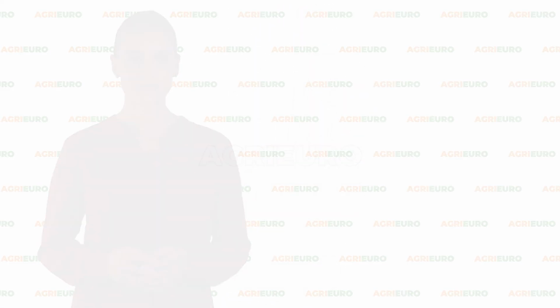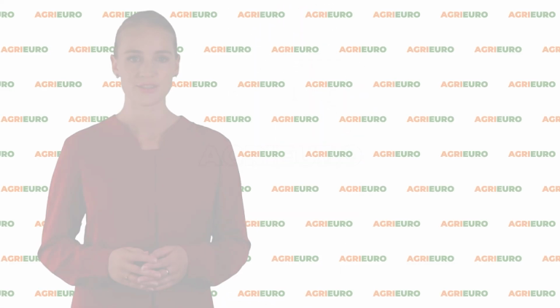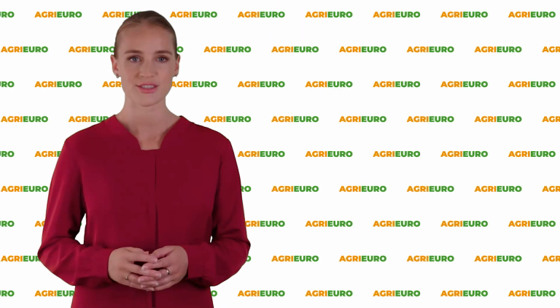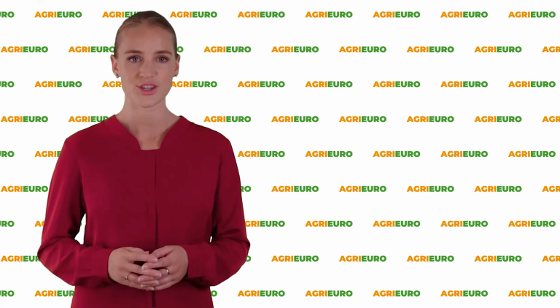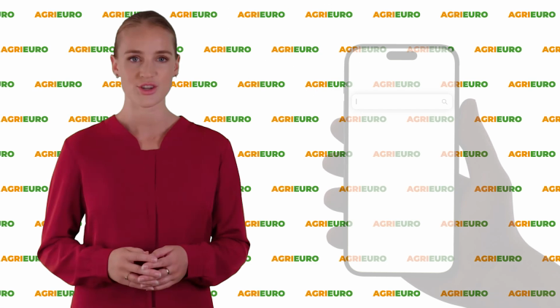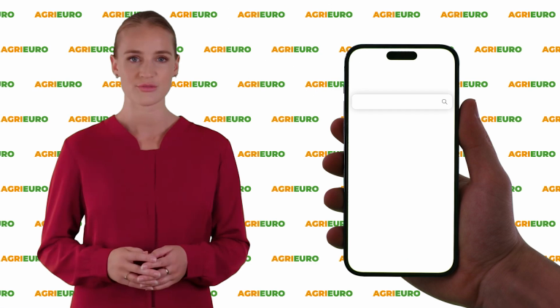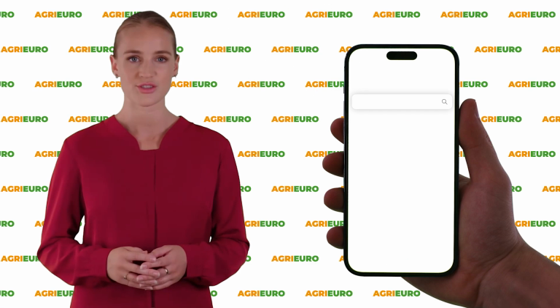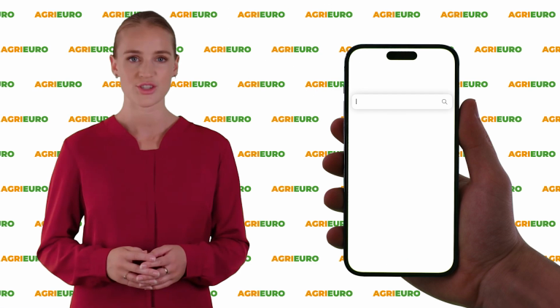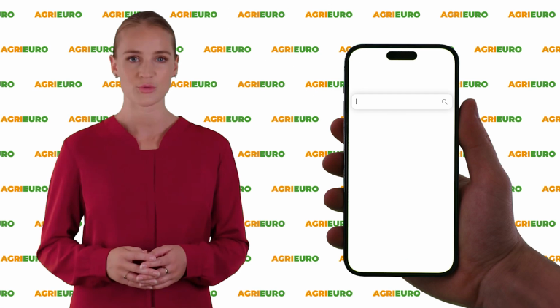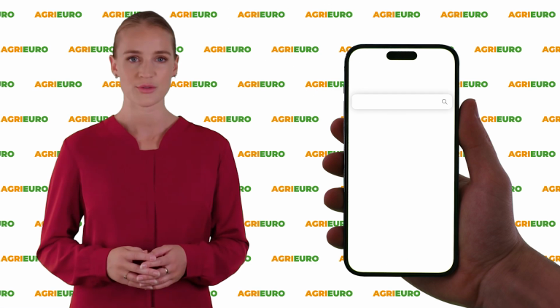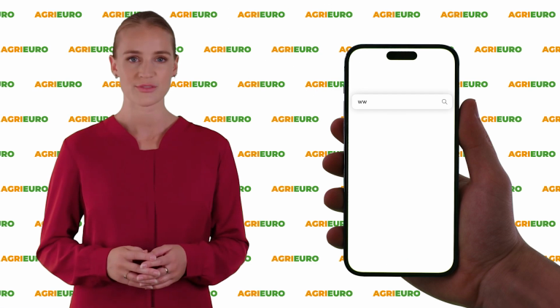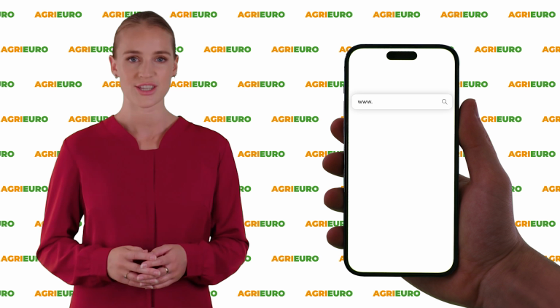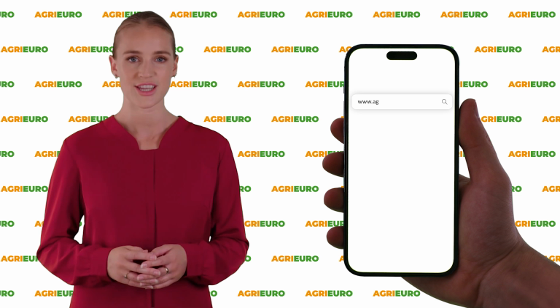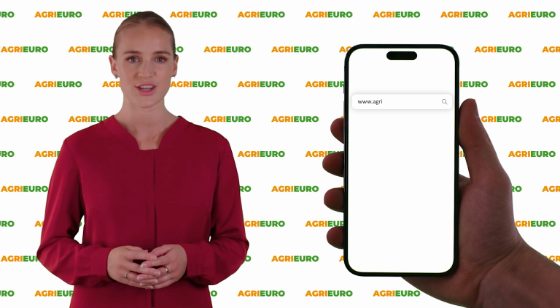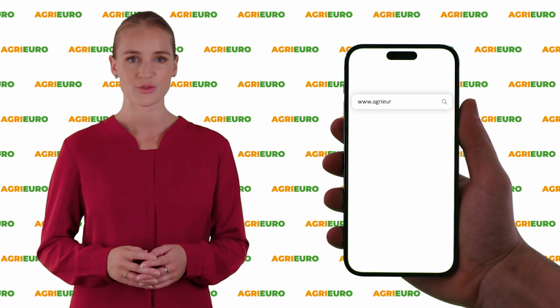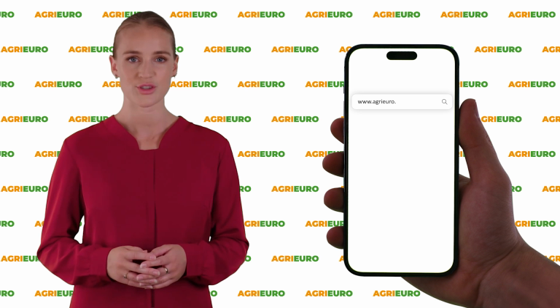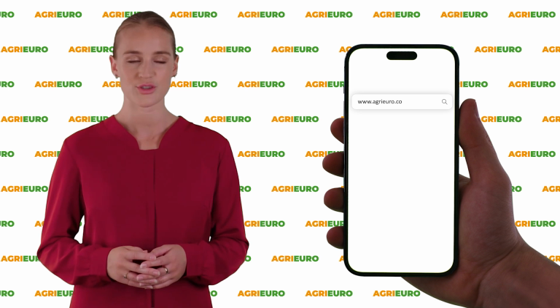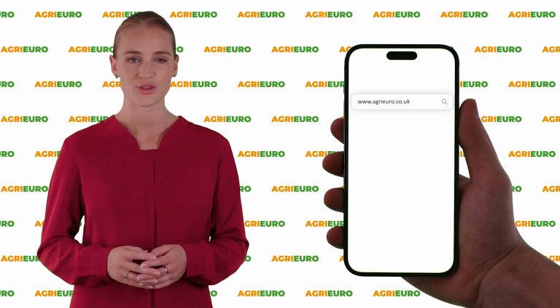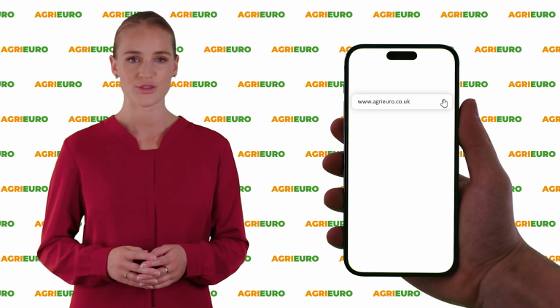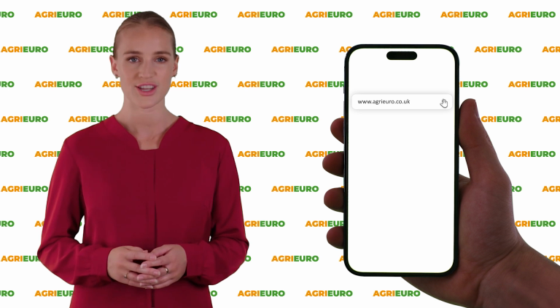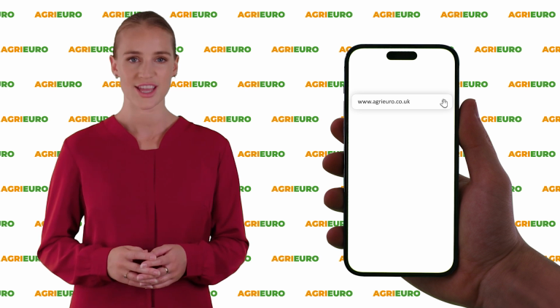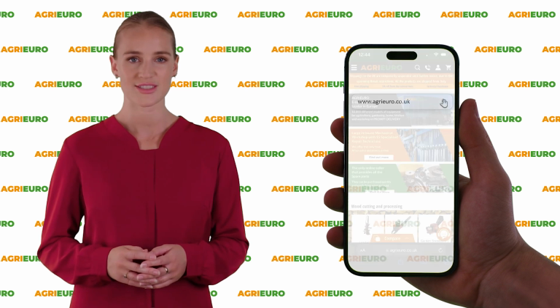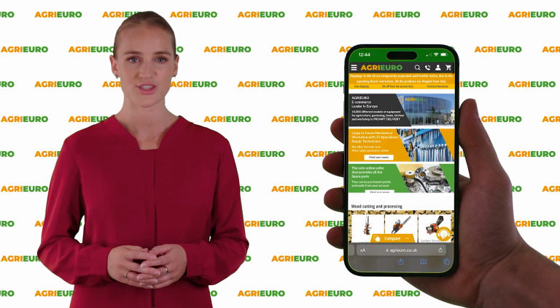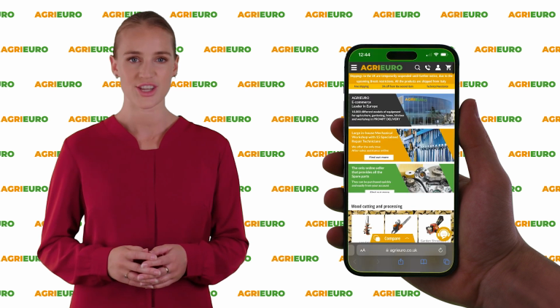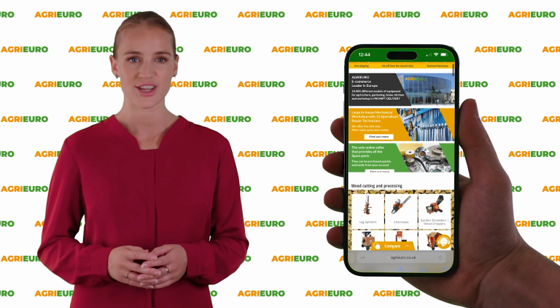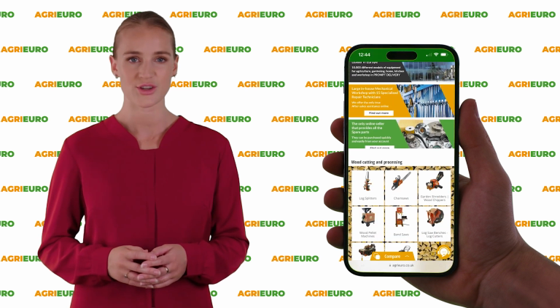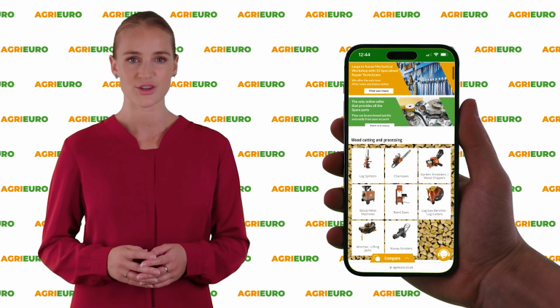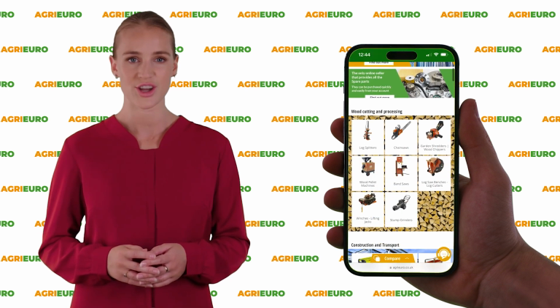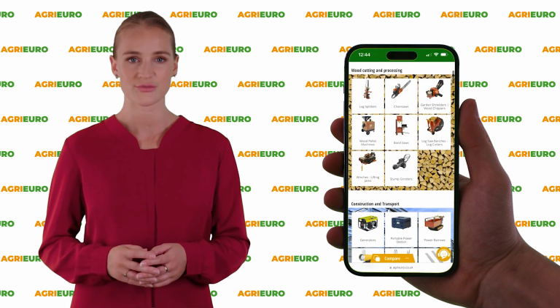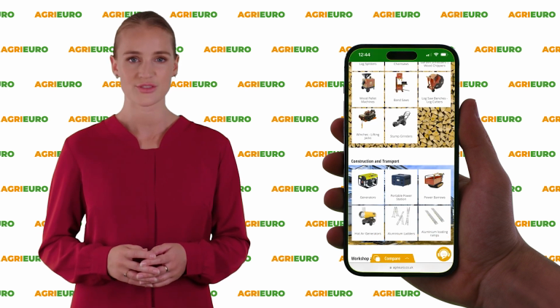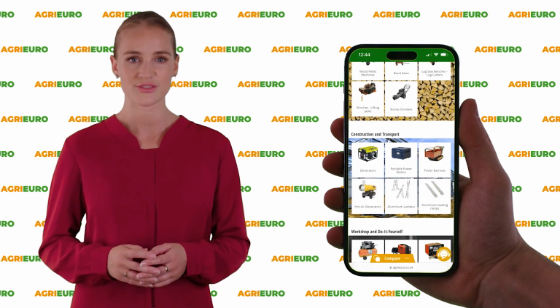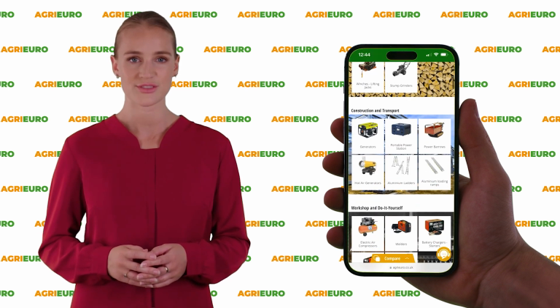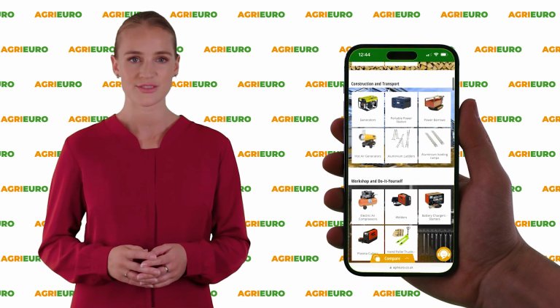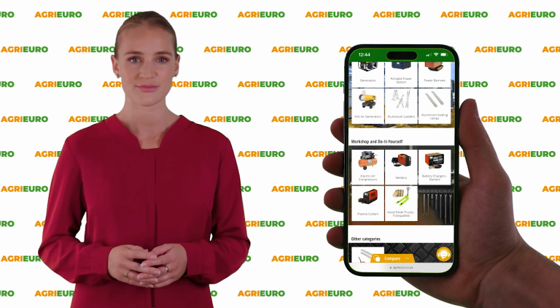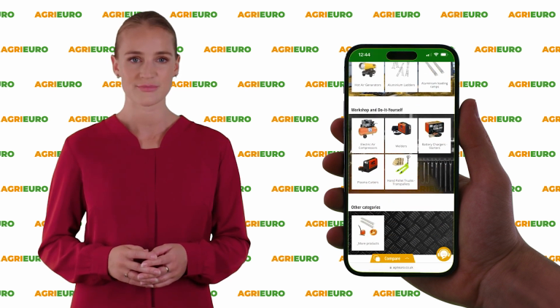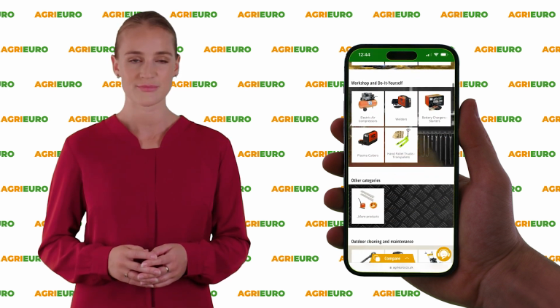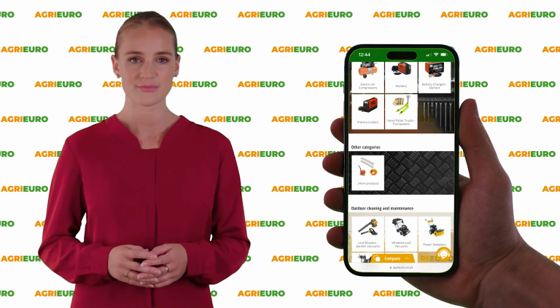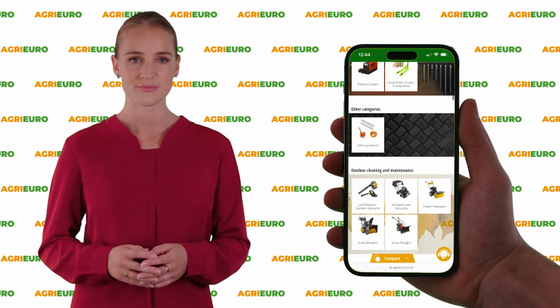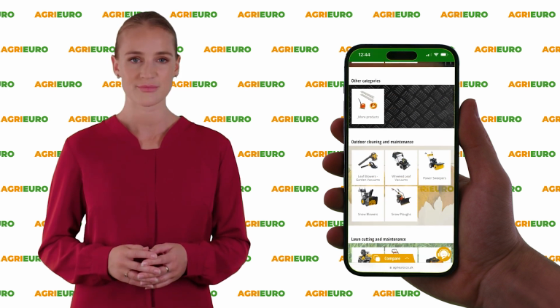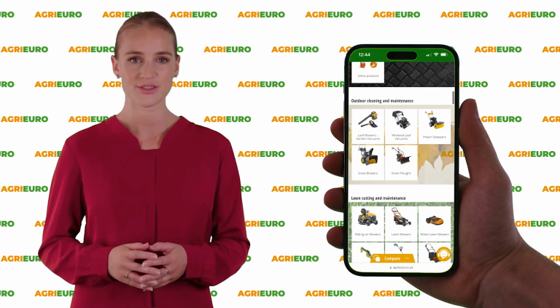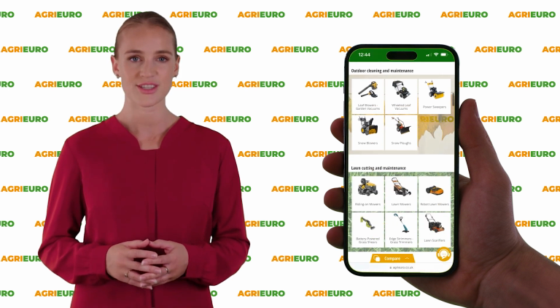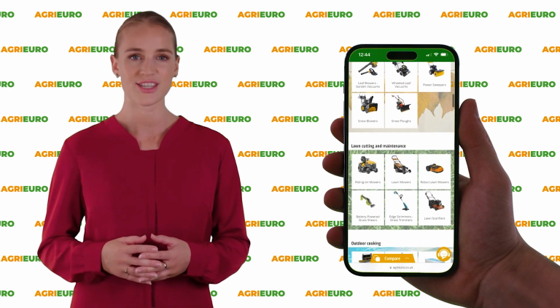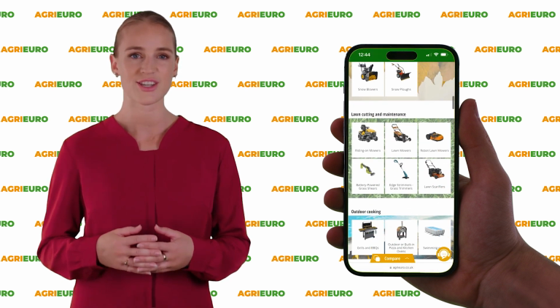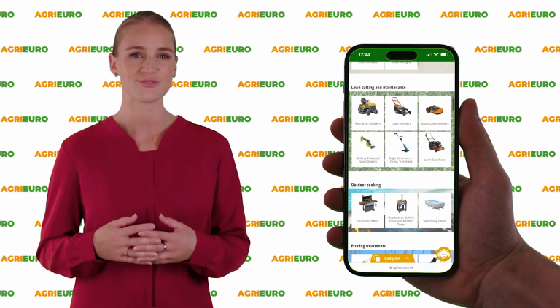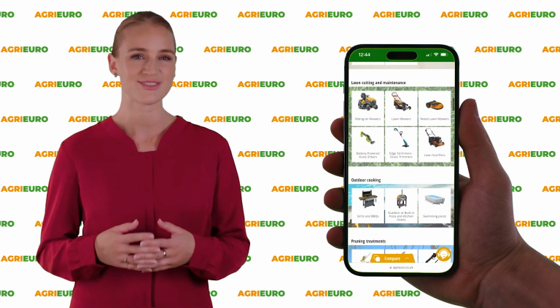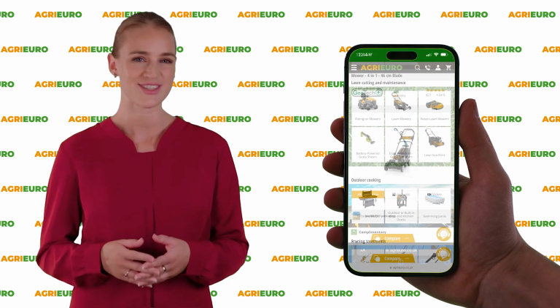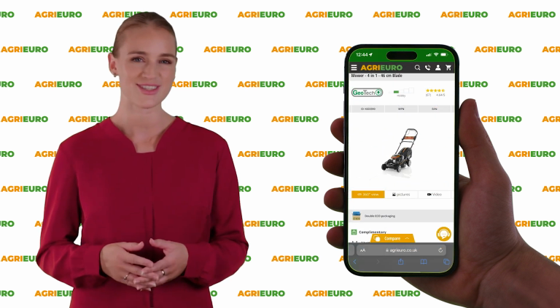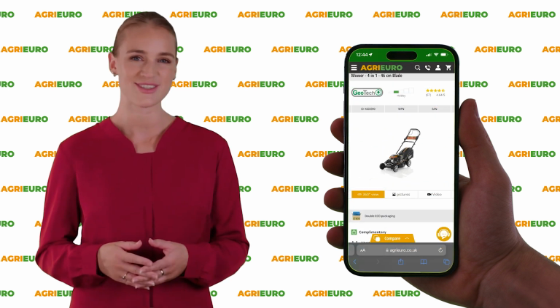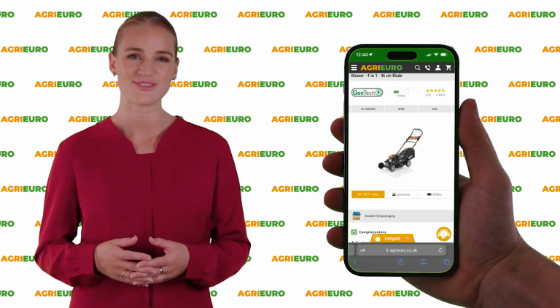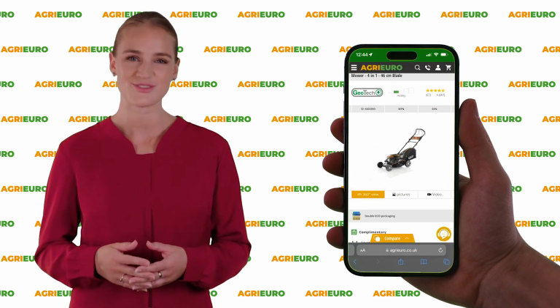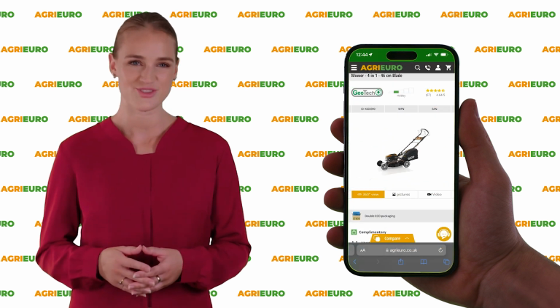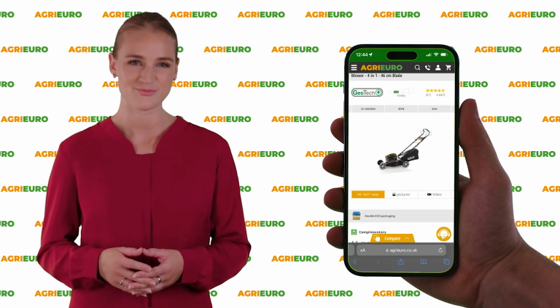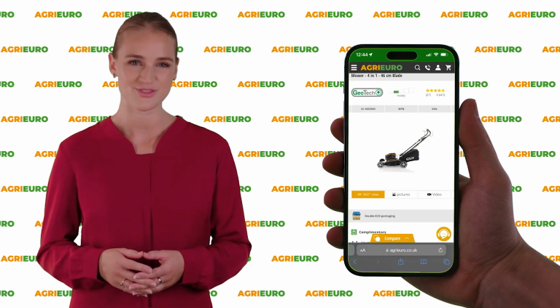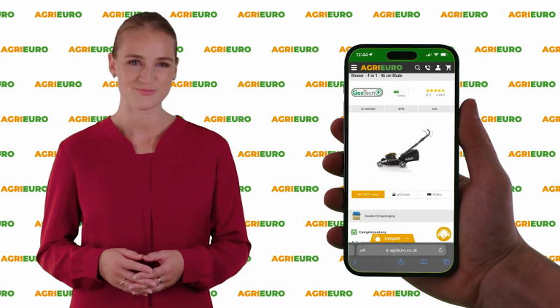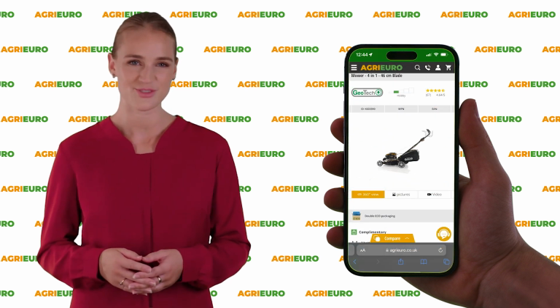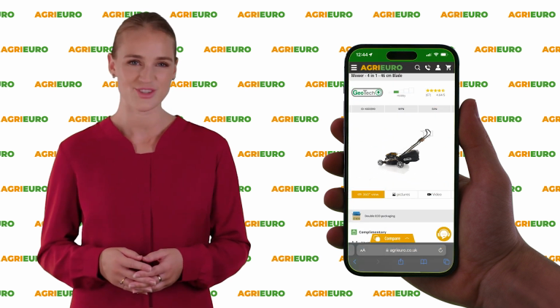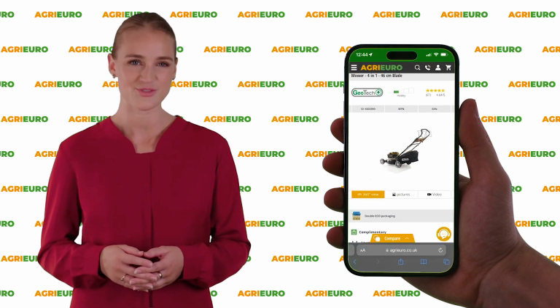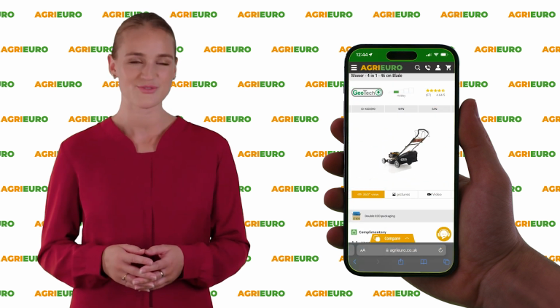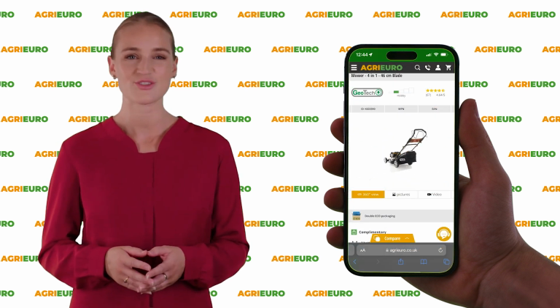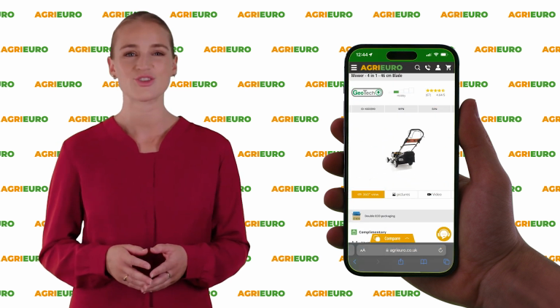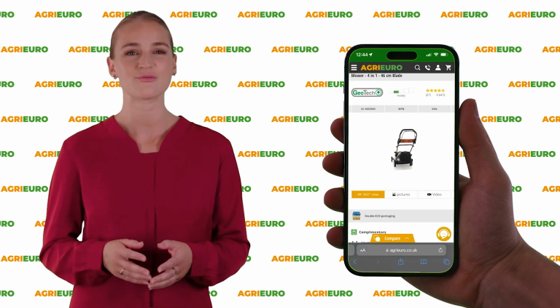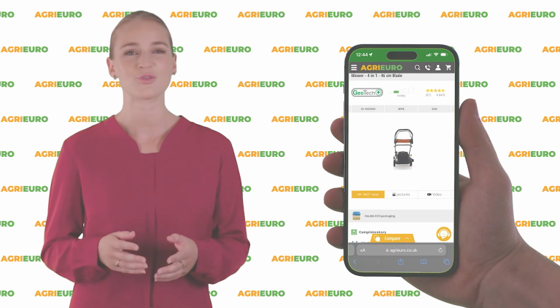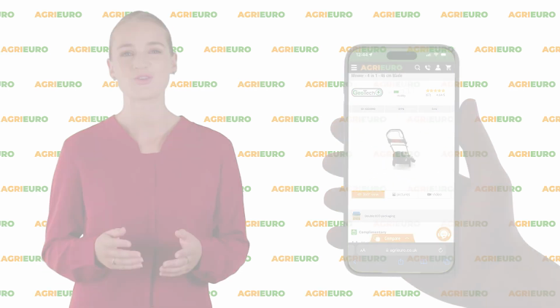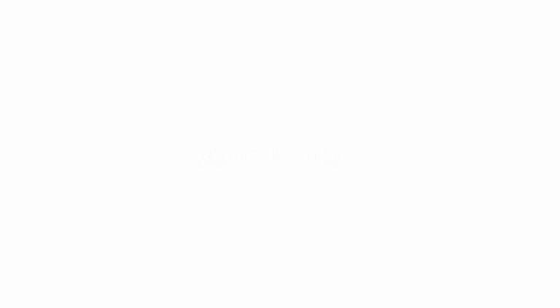Visit our official website at AgriEuro.com. Click on the link in the description below to learn more.